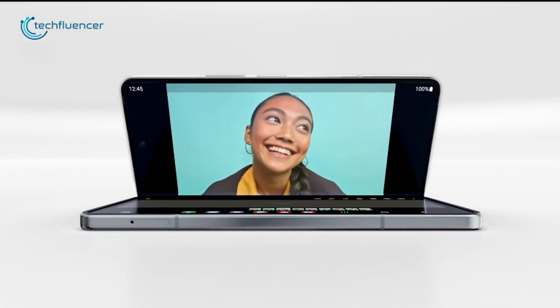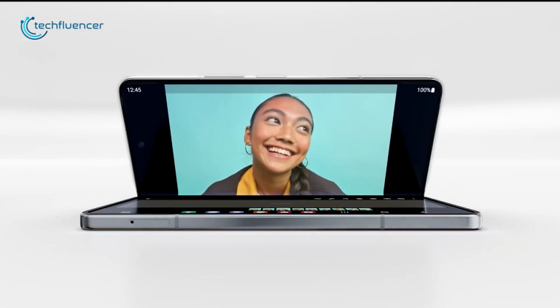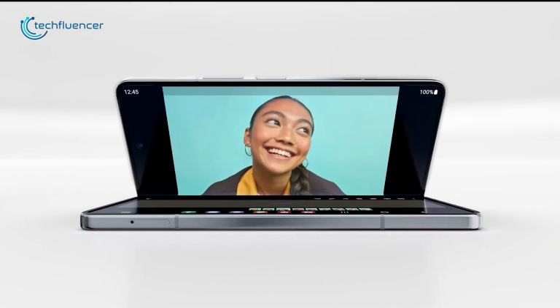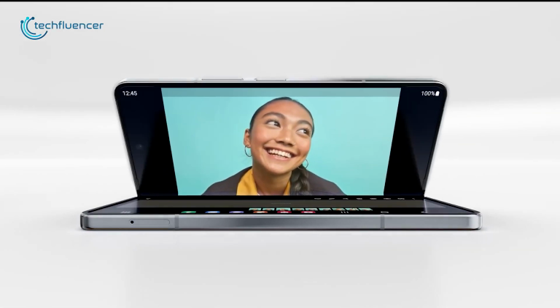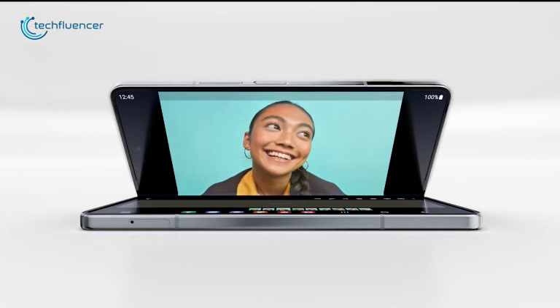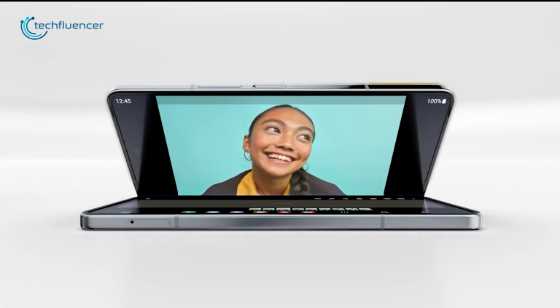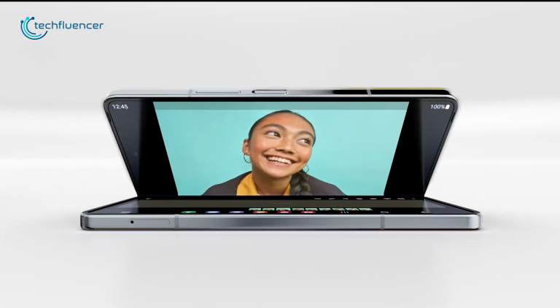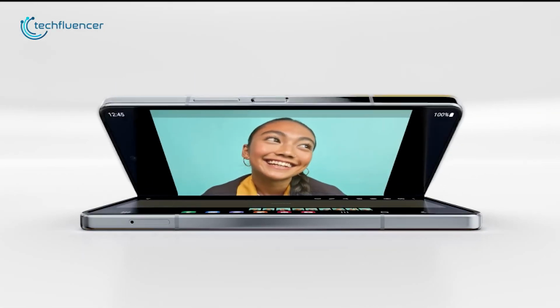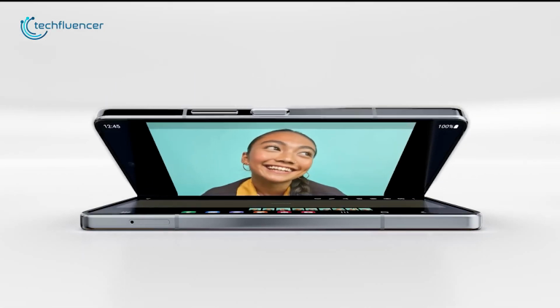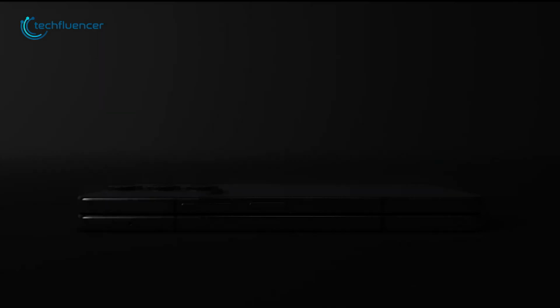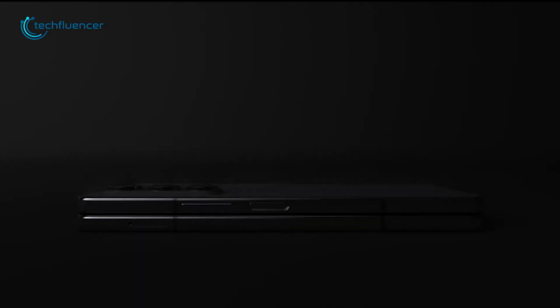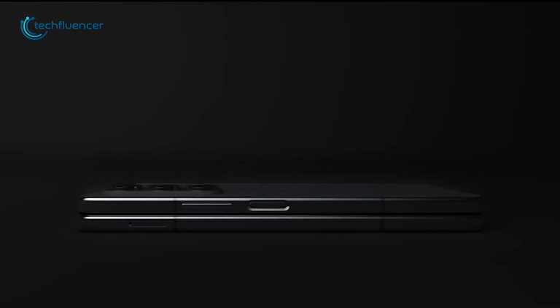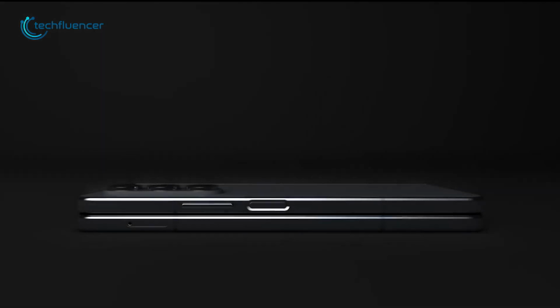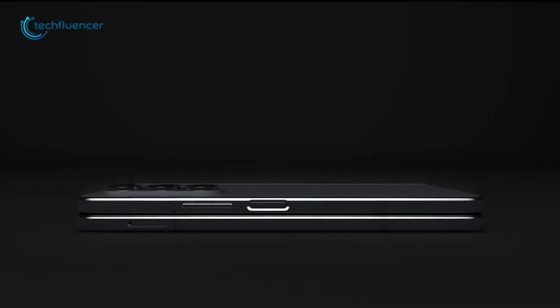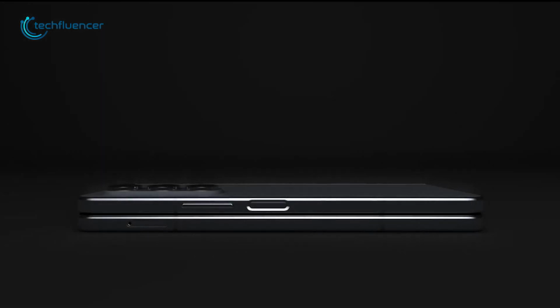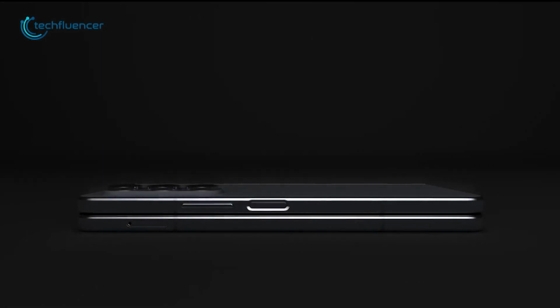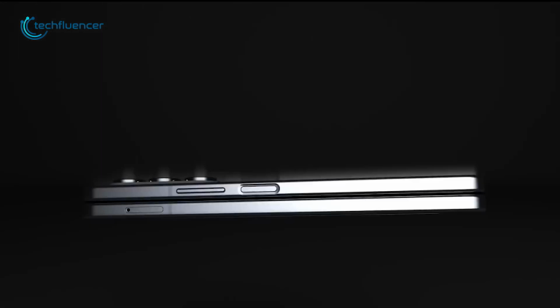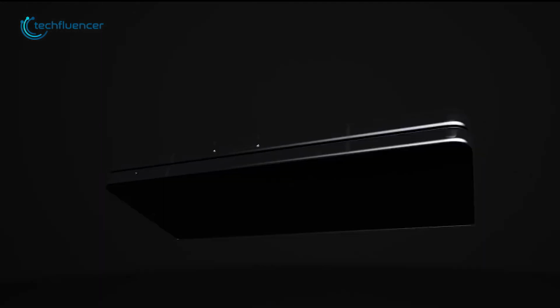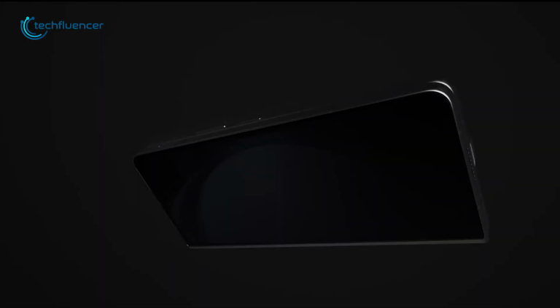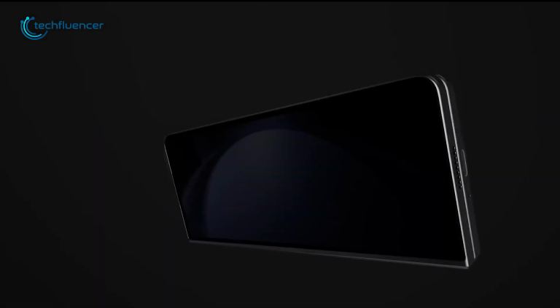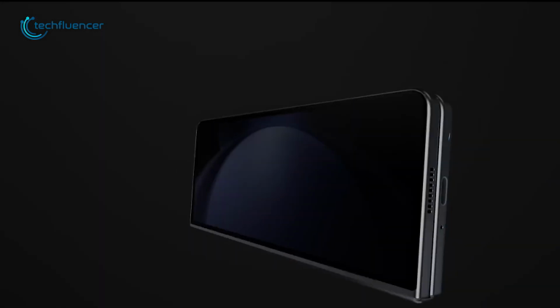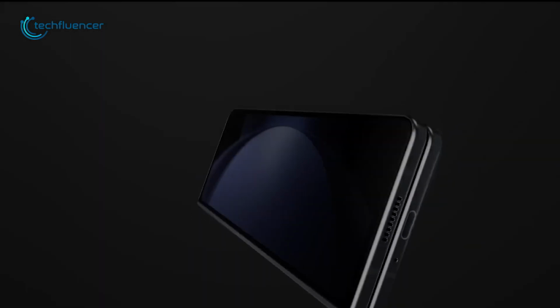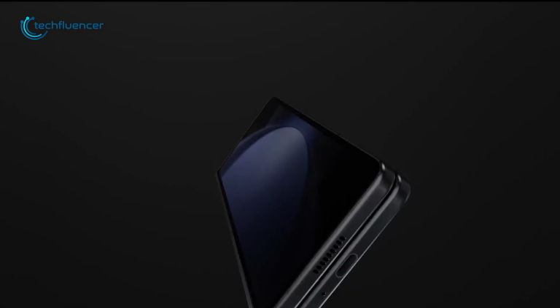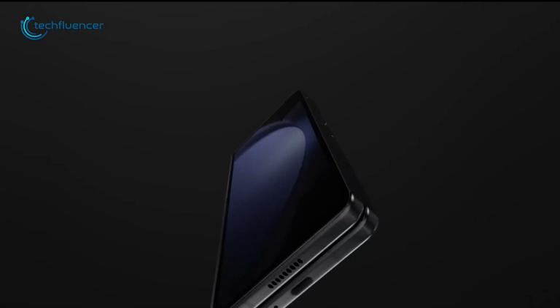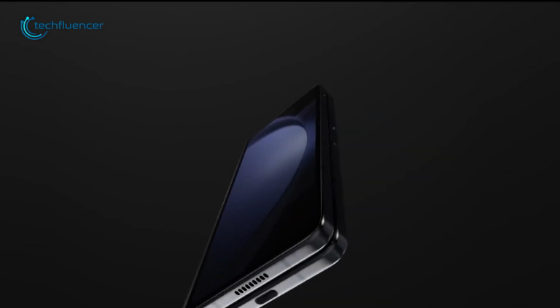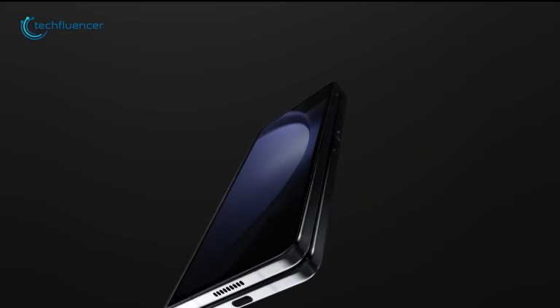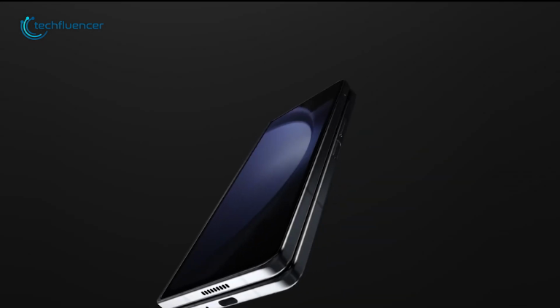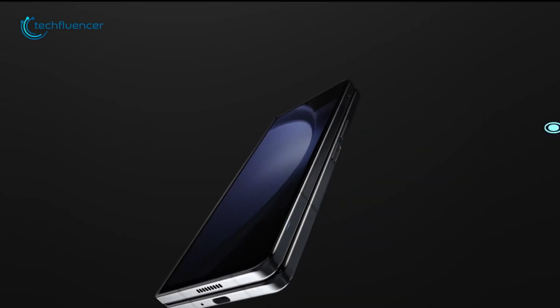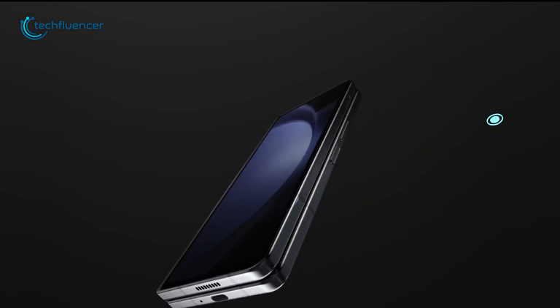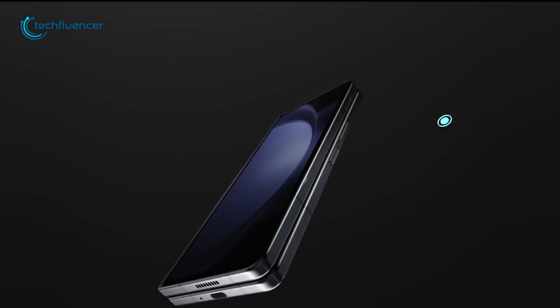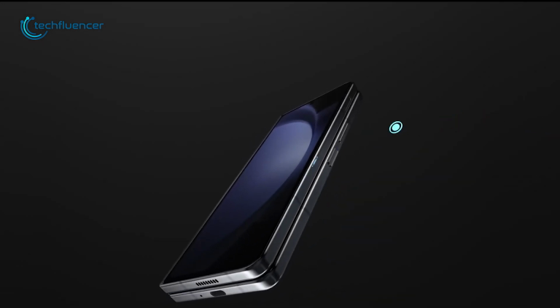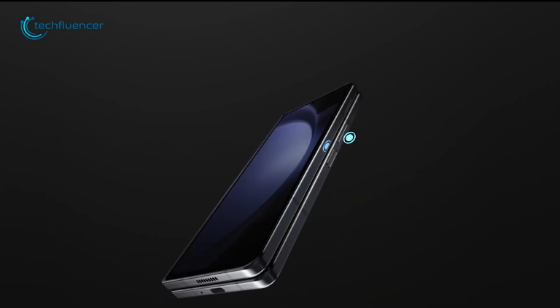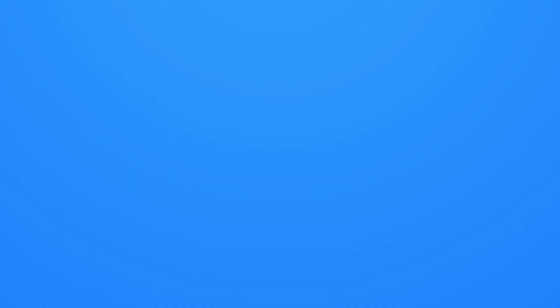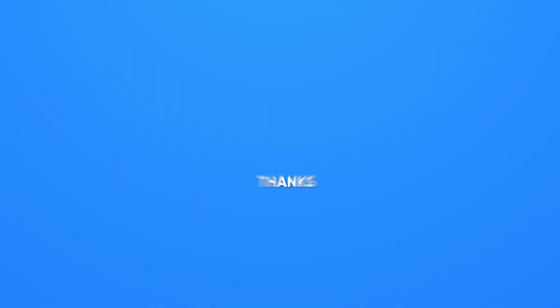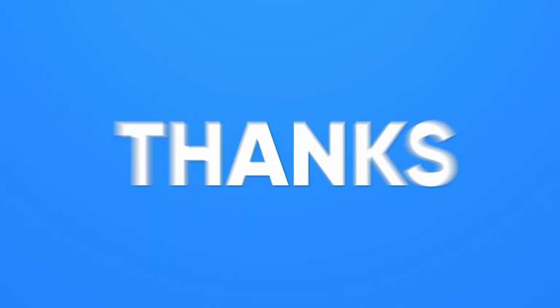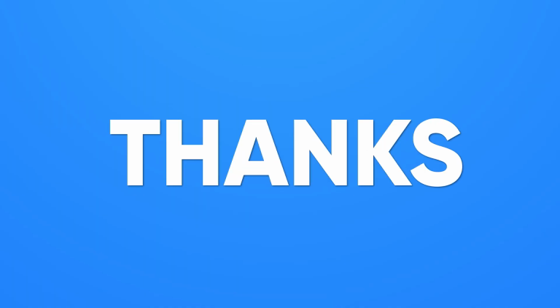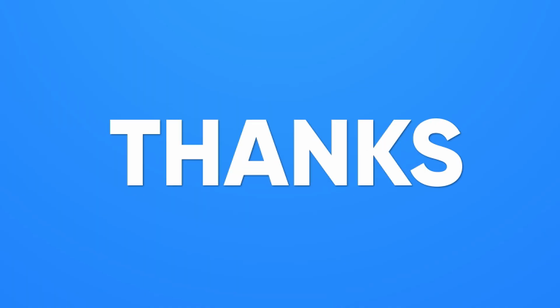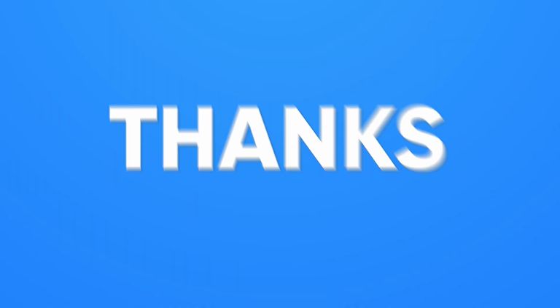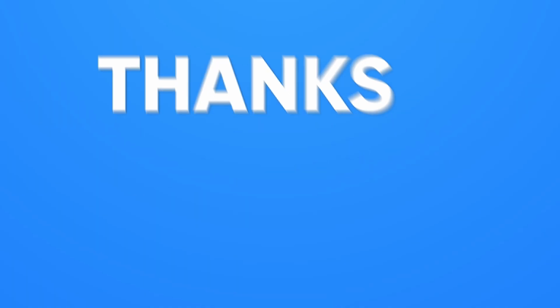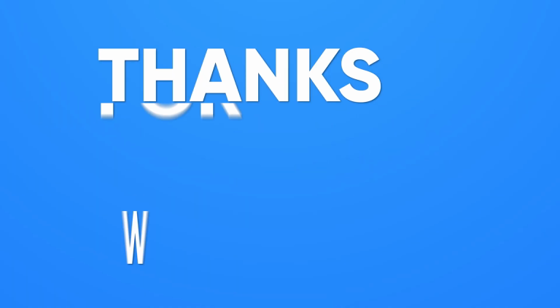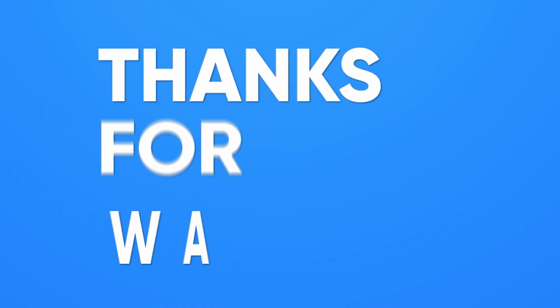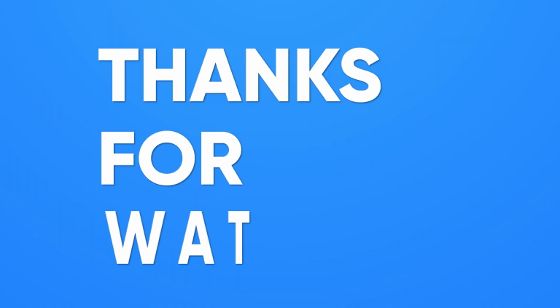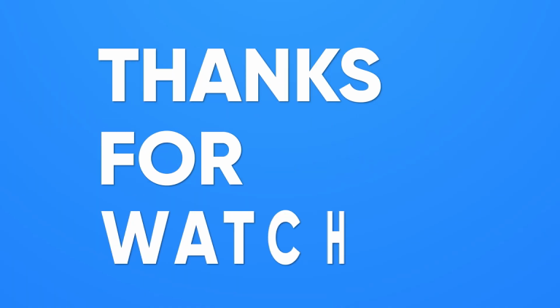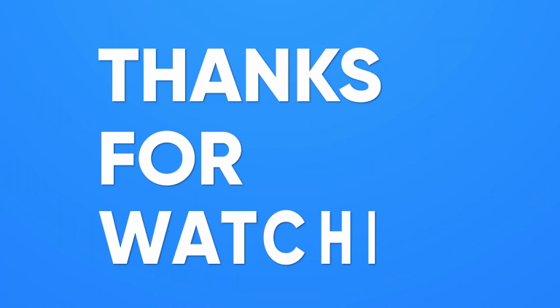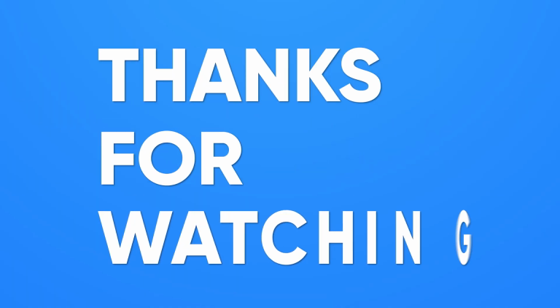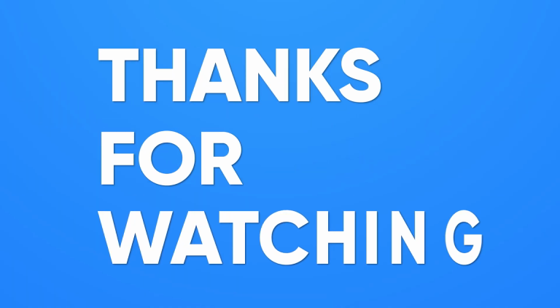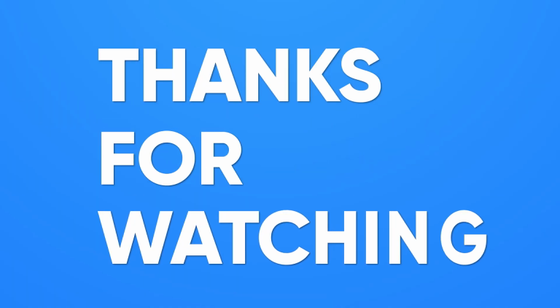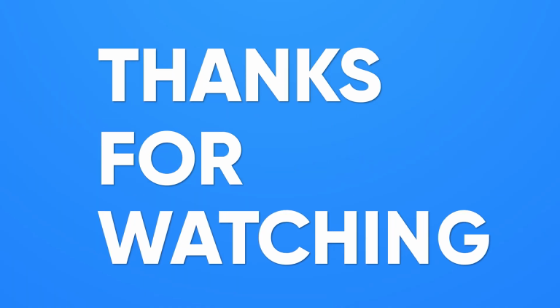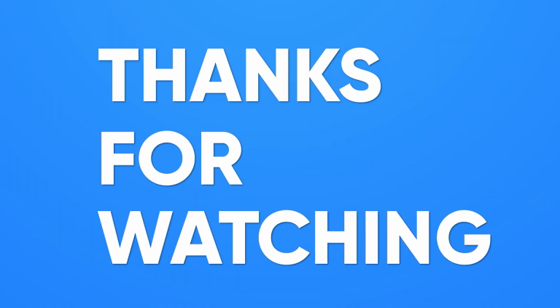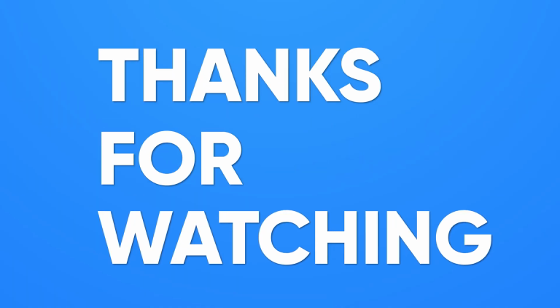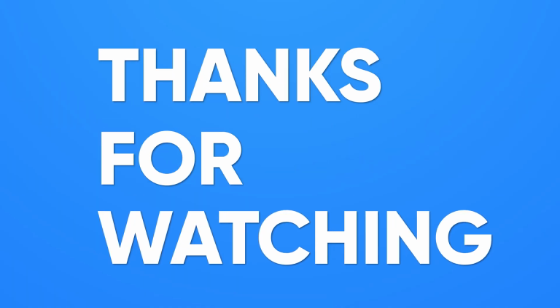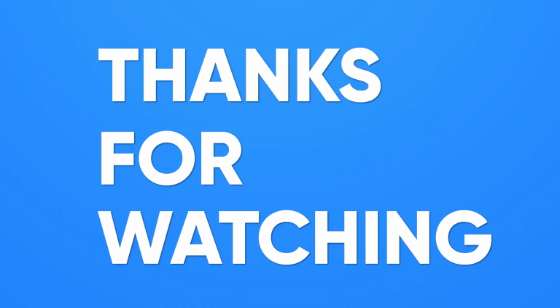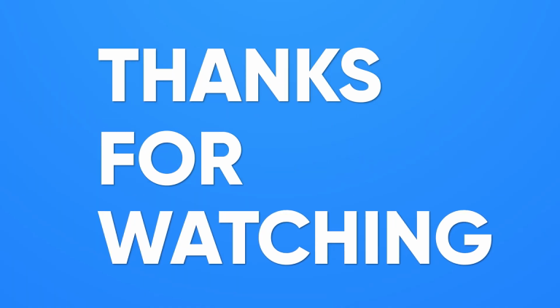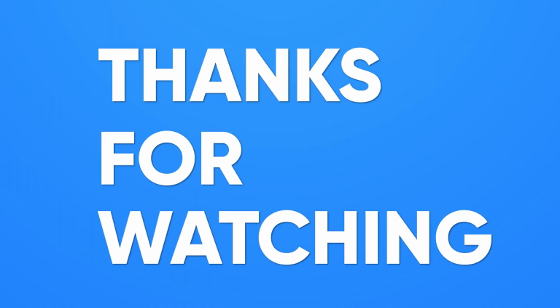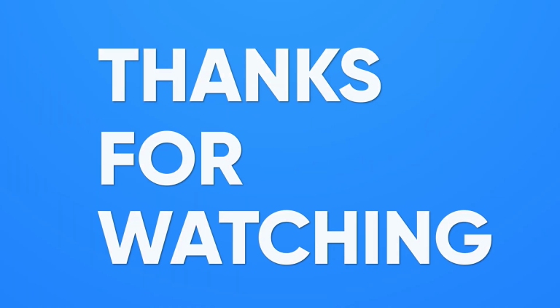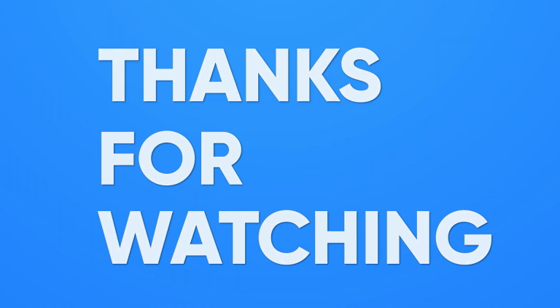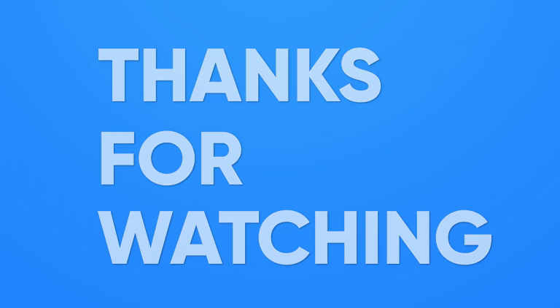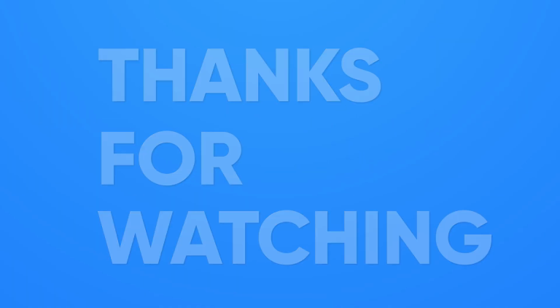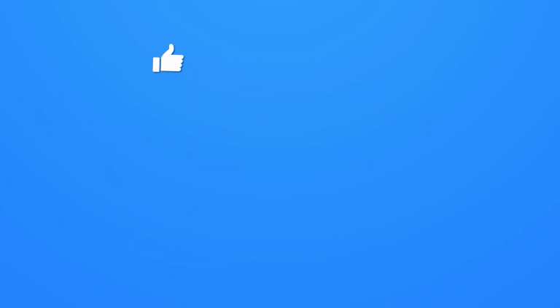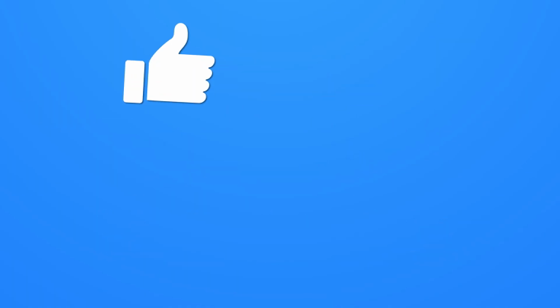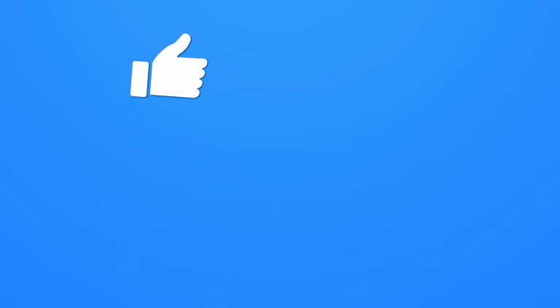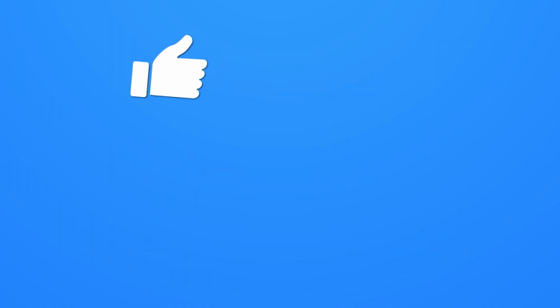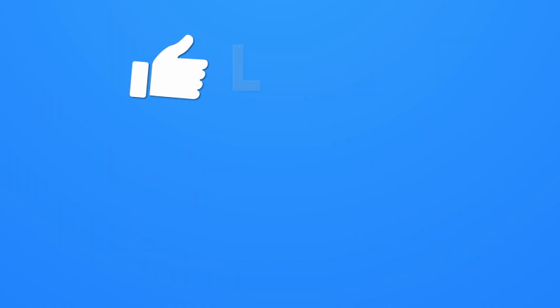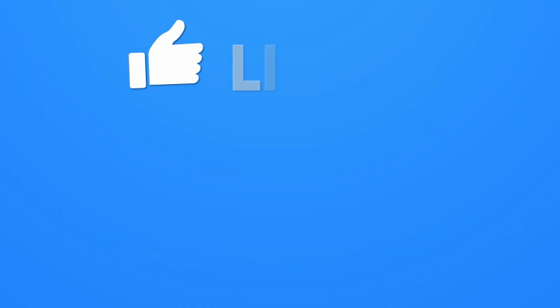How do you see Samsung's approach towards gaming handhelds? Drop your thoughts in the comments below. Thanks for watching — like, share, and subscribe to get more videos like this.